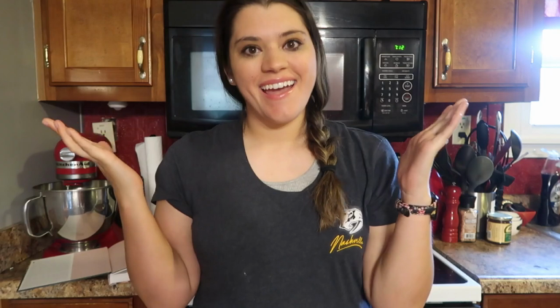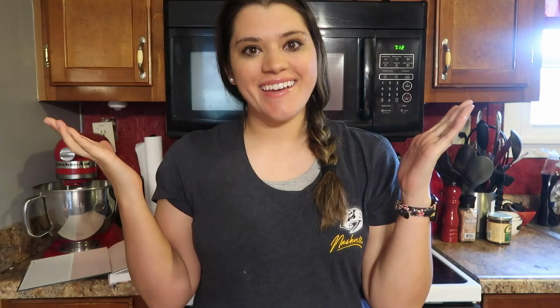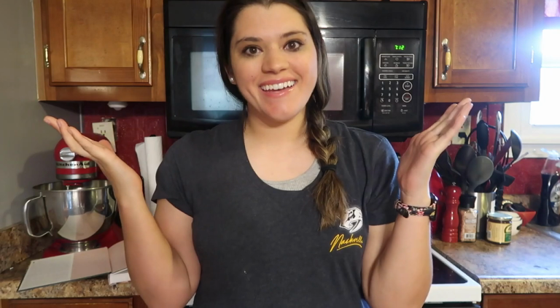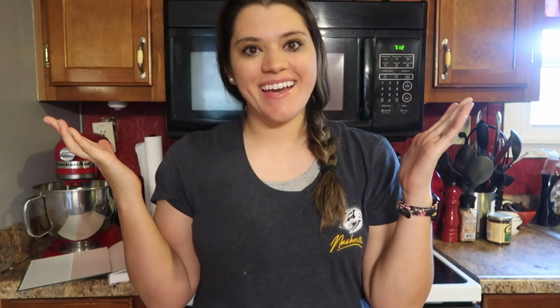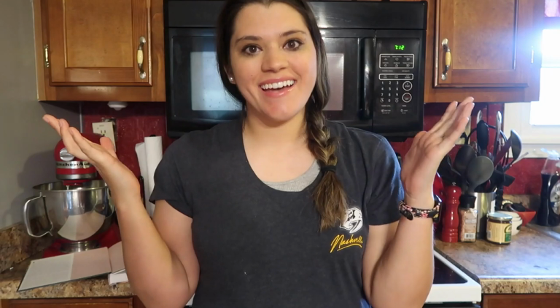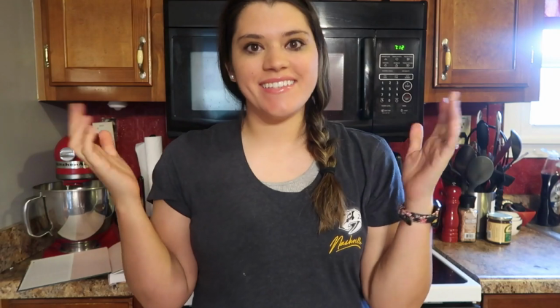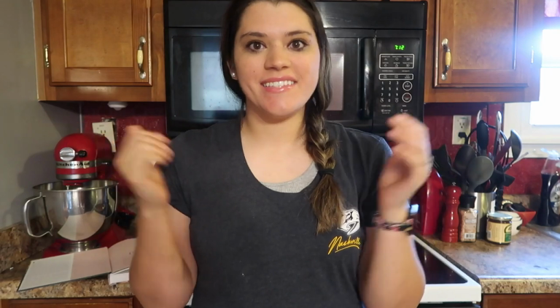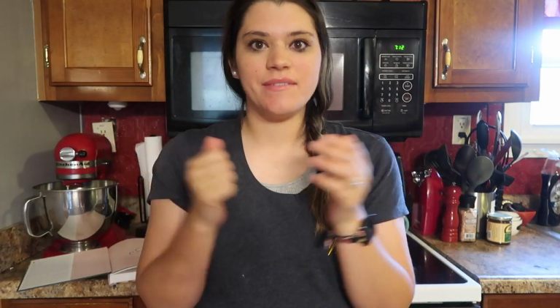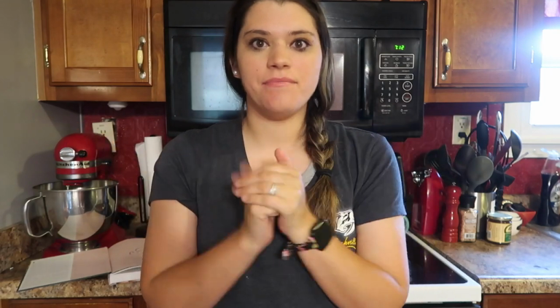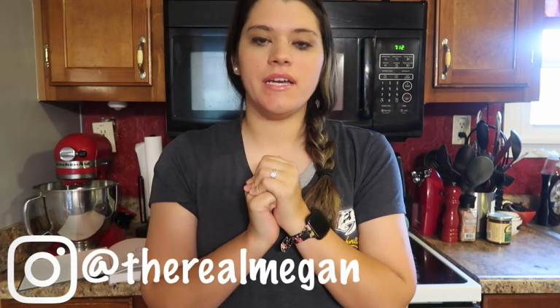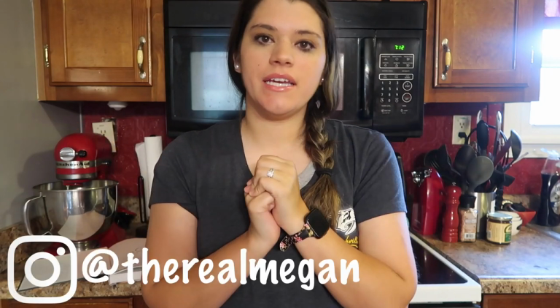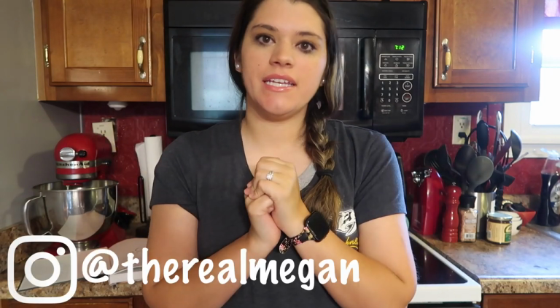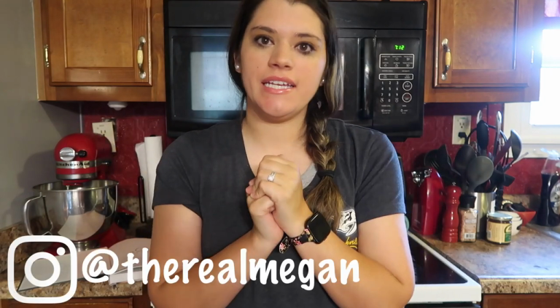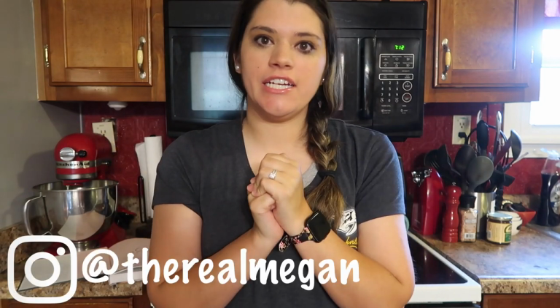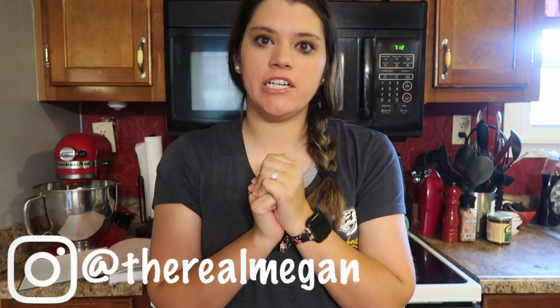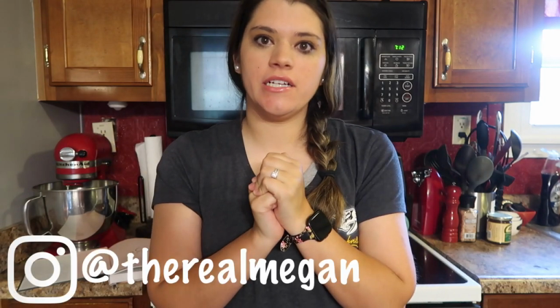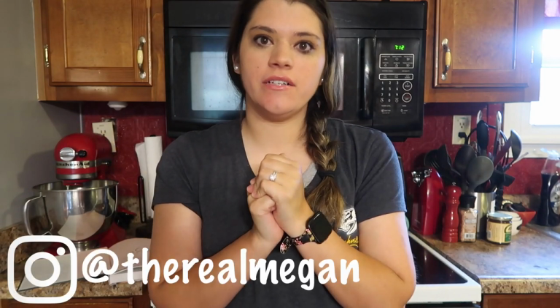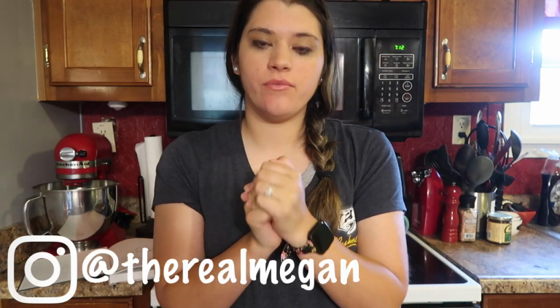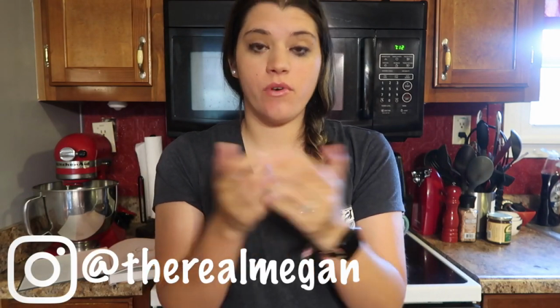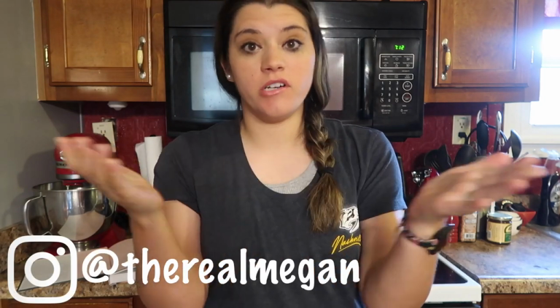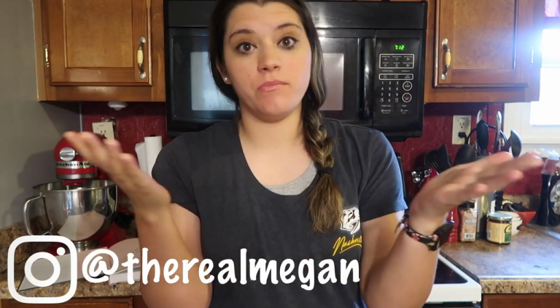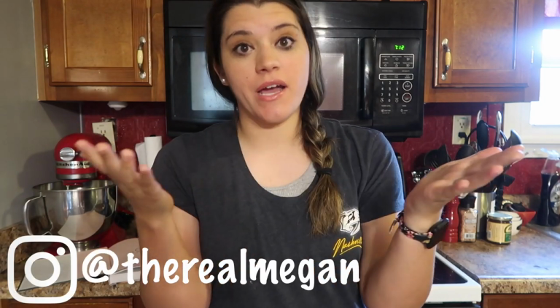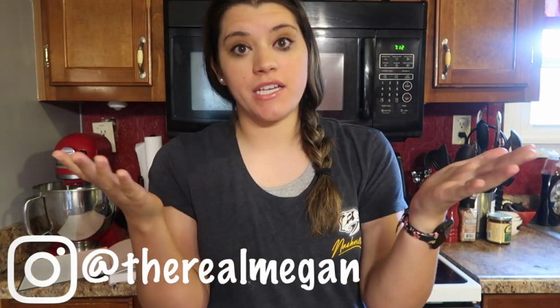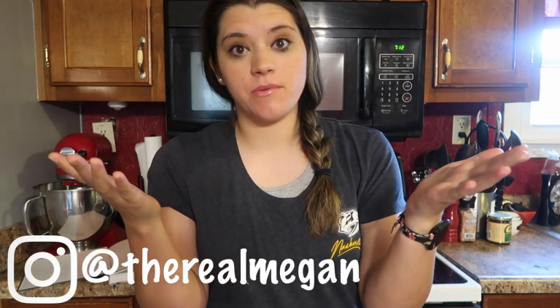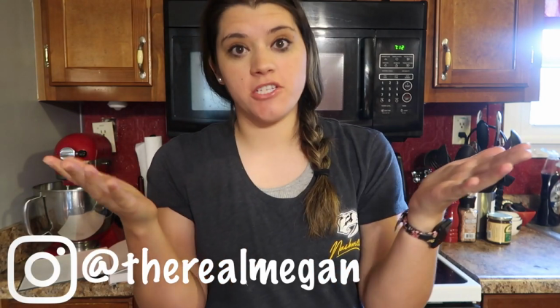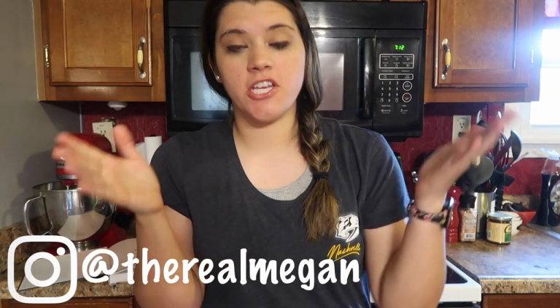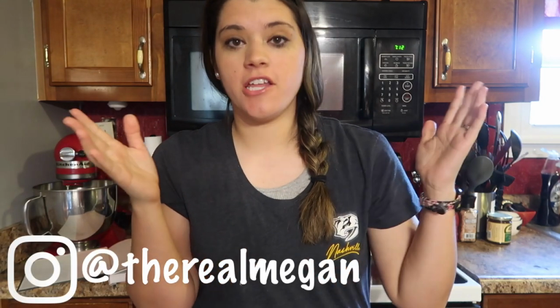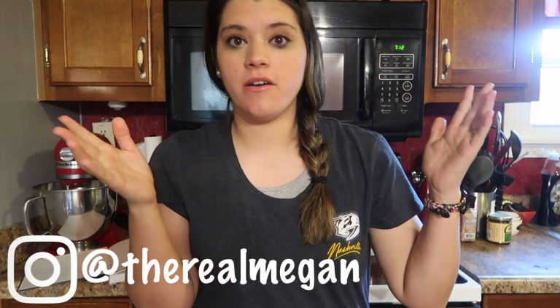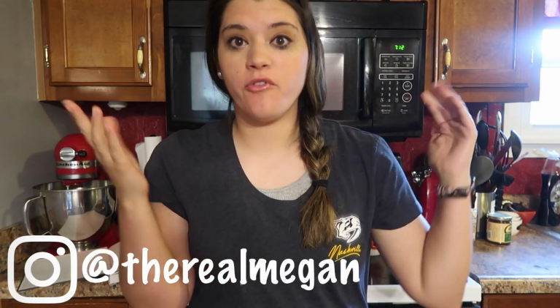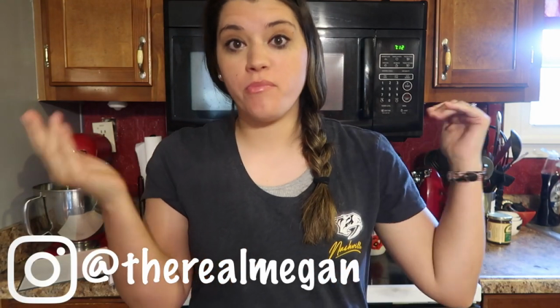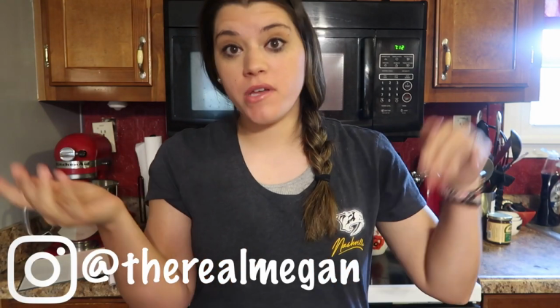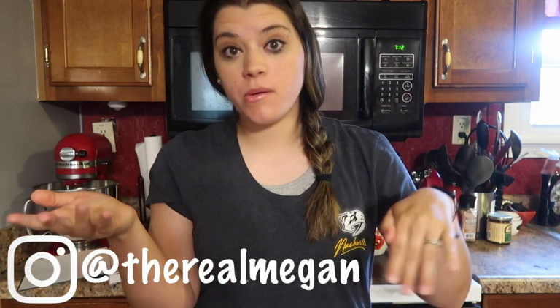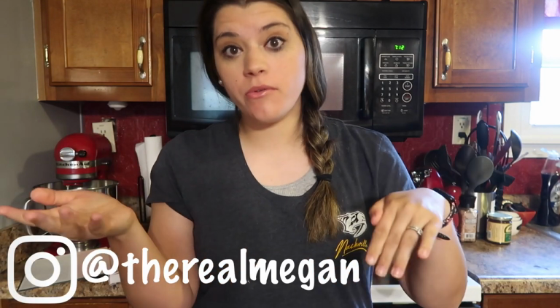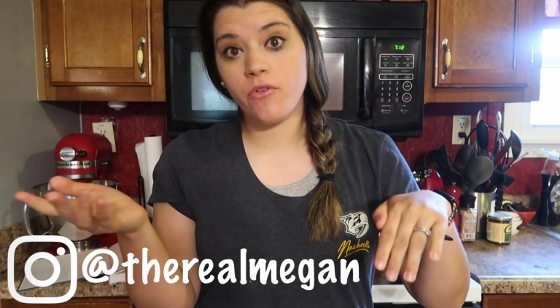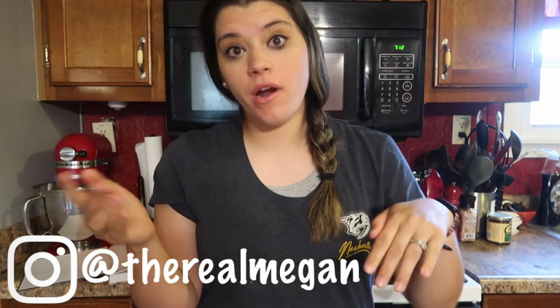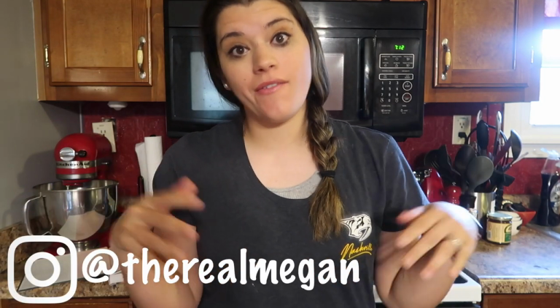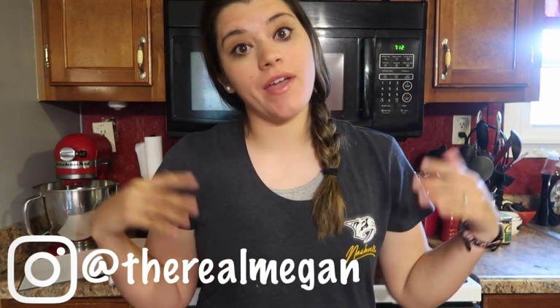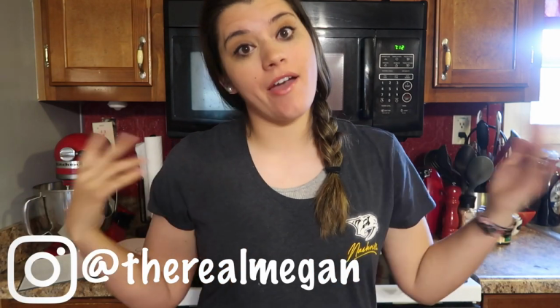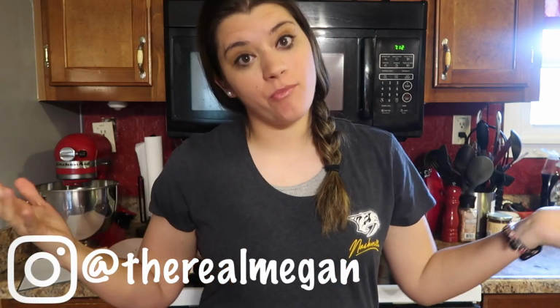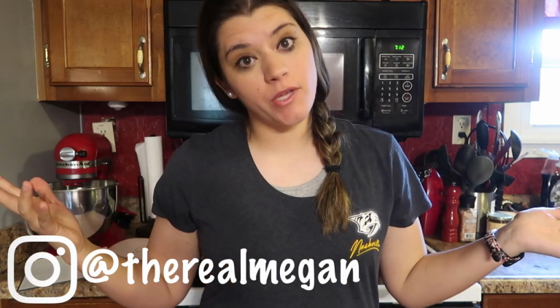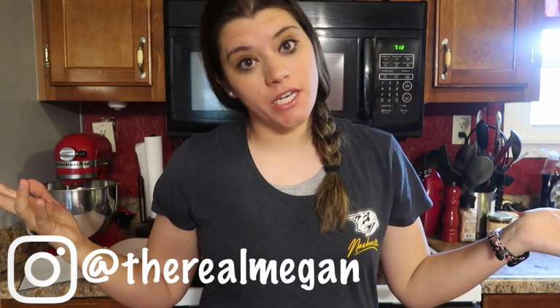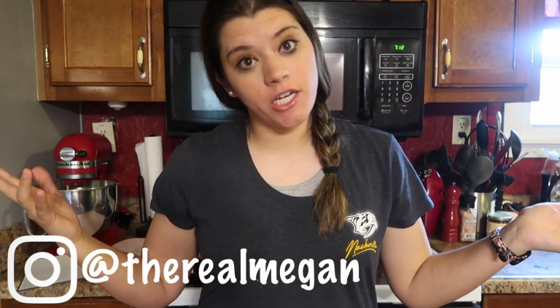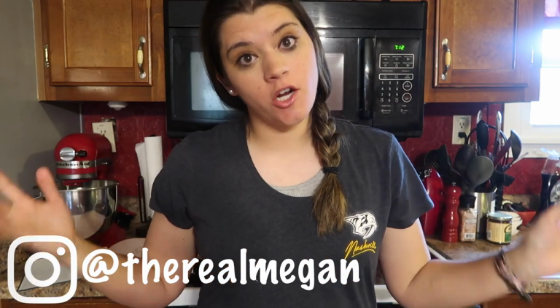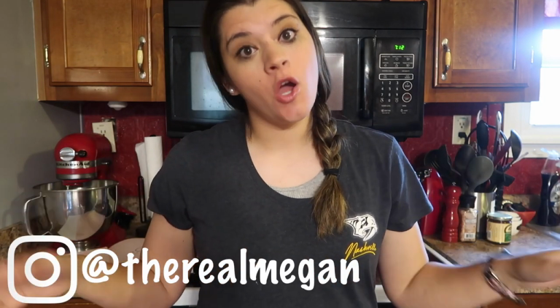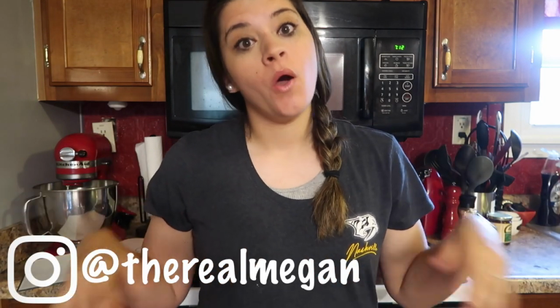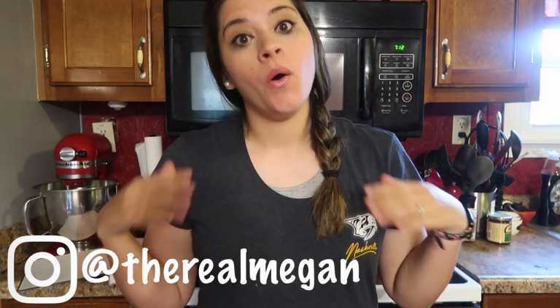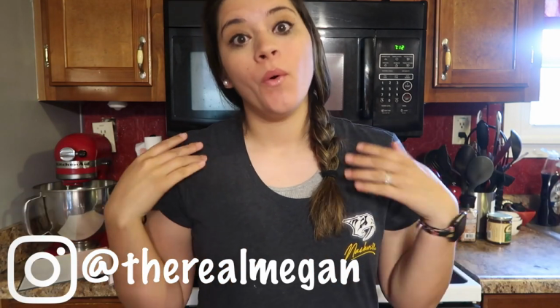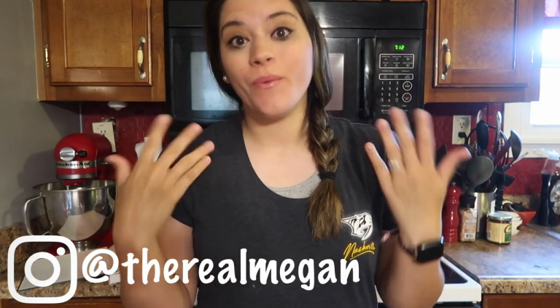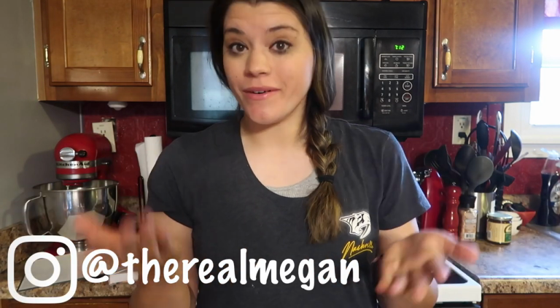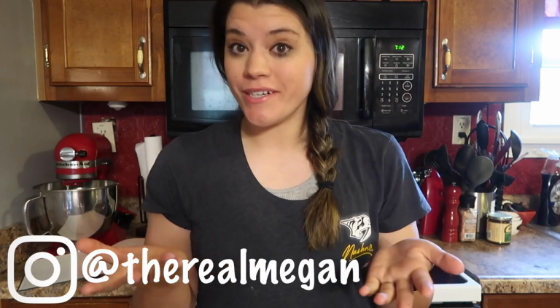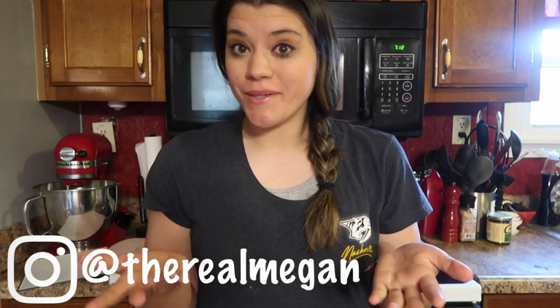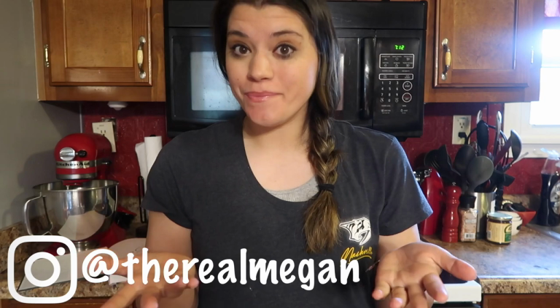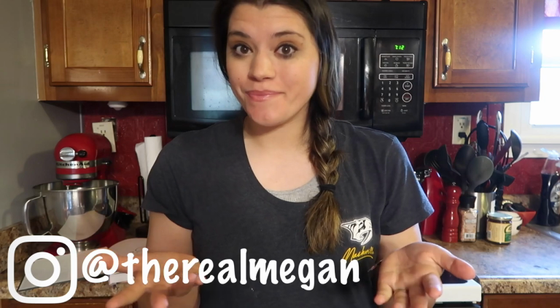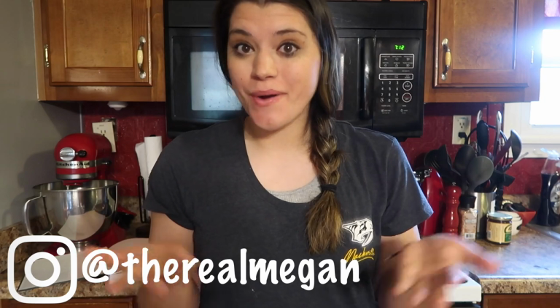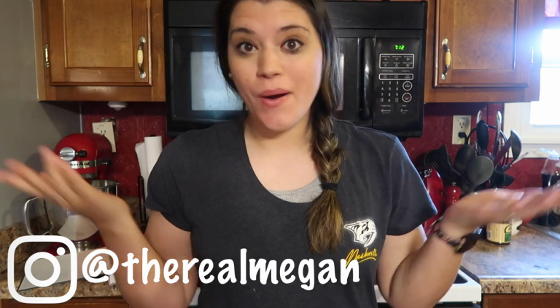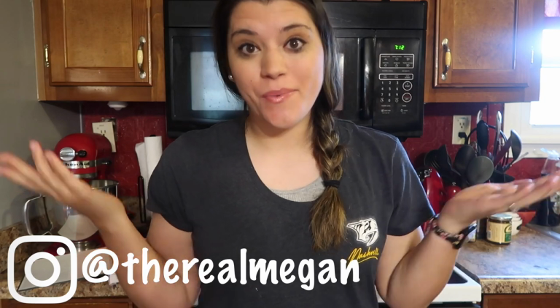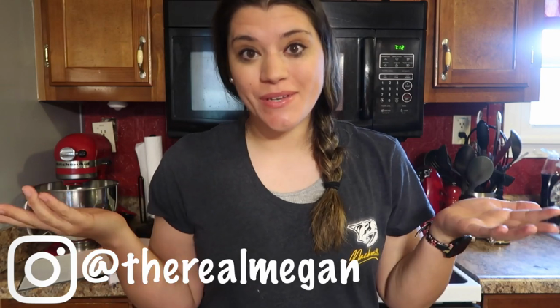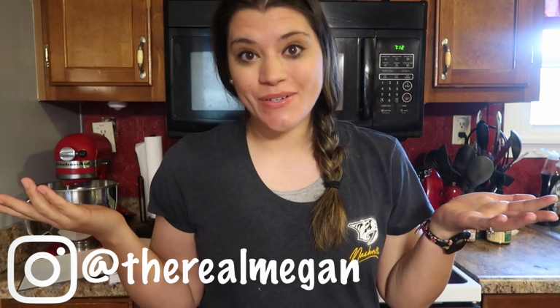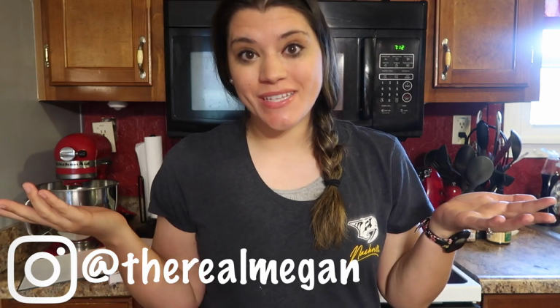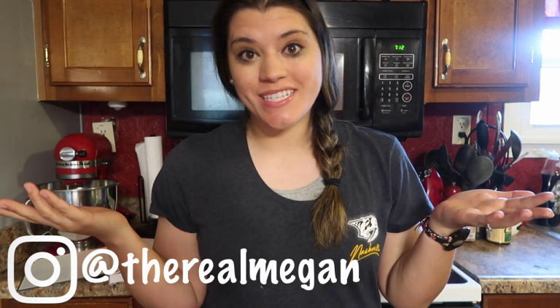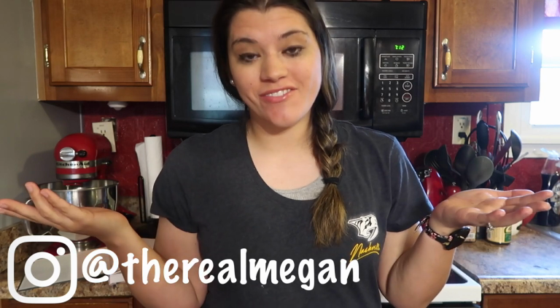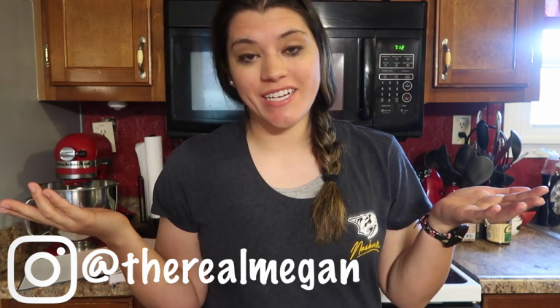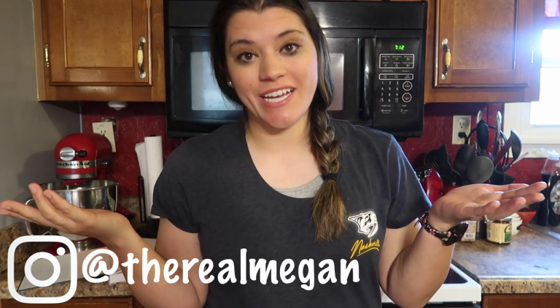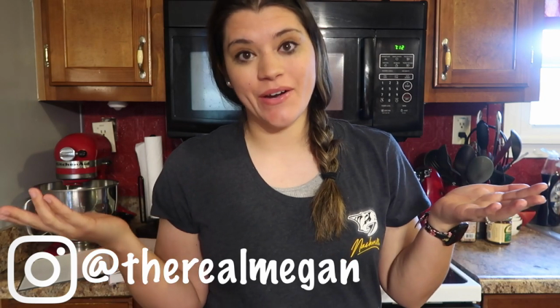Hey guys, Megan here. Welcome back to my channel. If you've been here before, welcome back. If you haven't been here, welcome. Hope you enjoy this video.